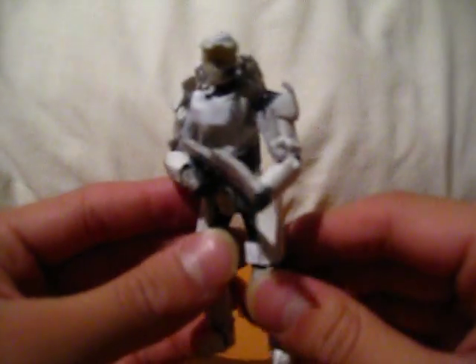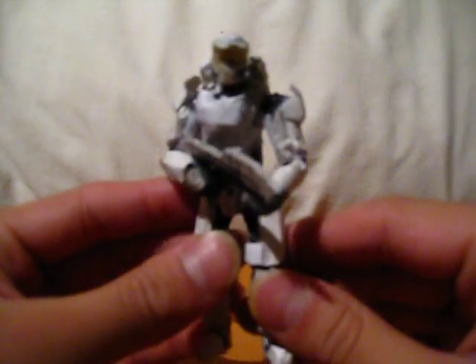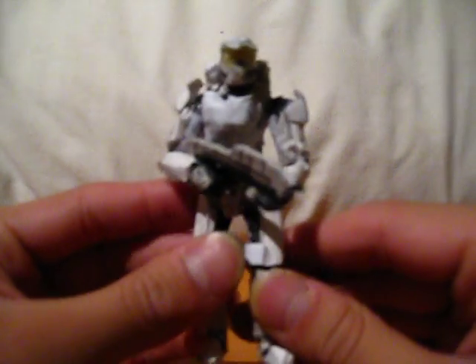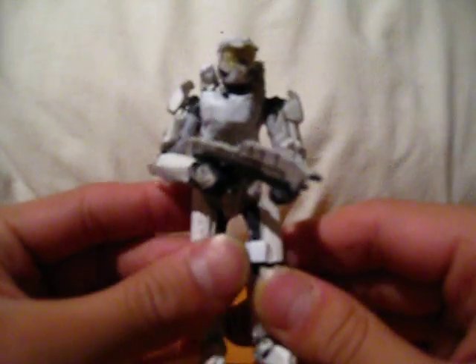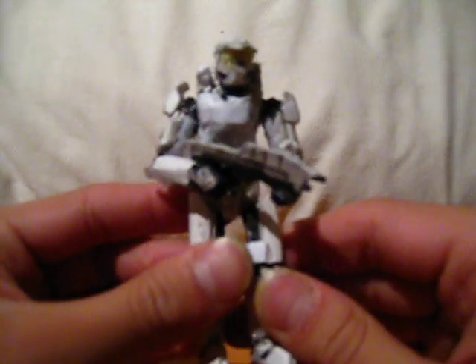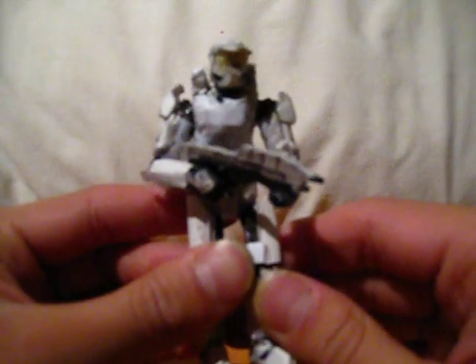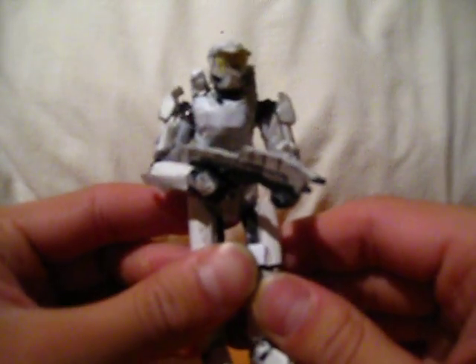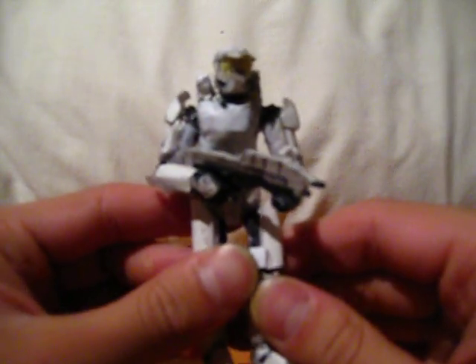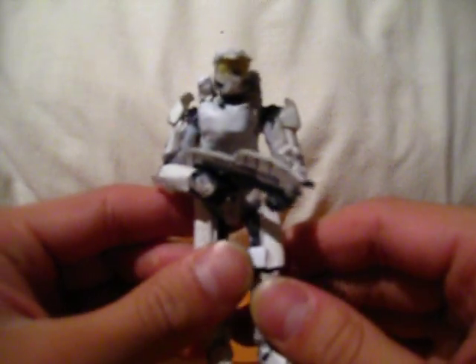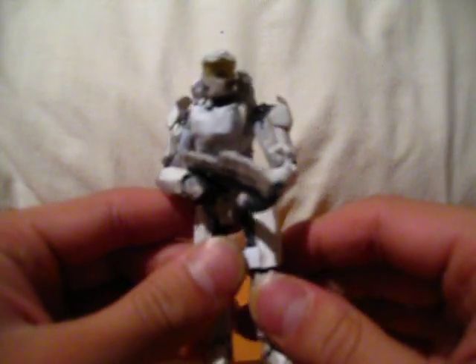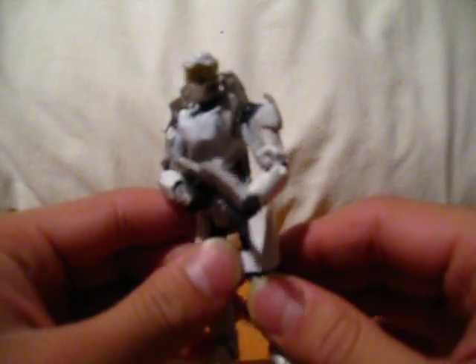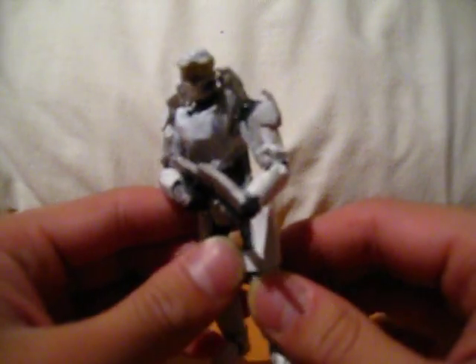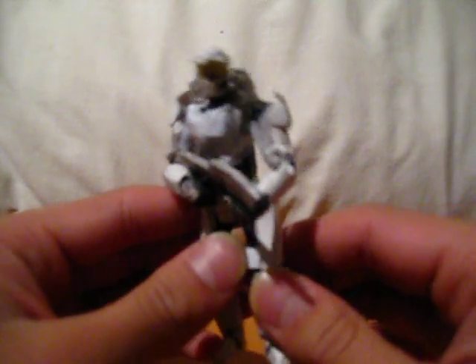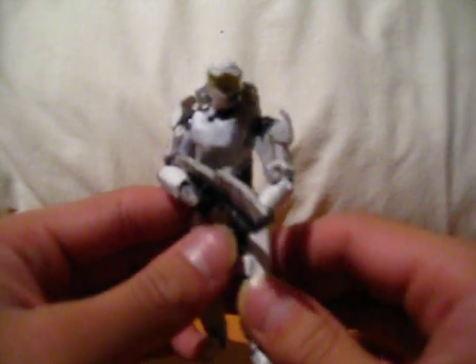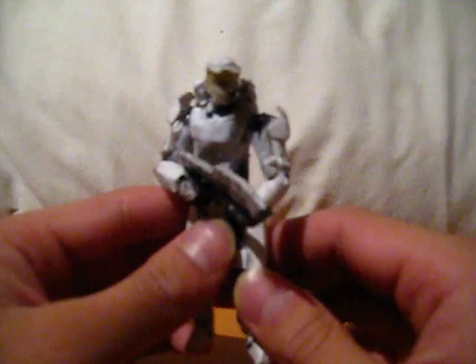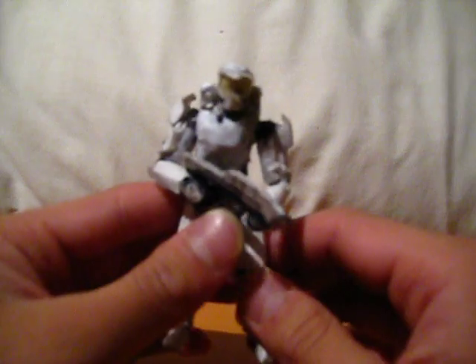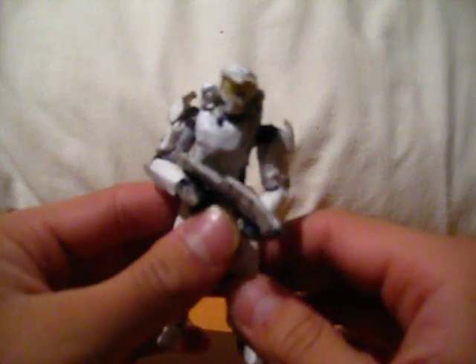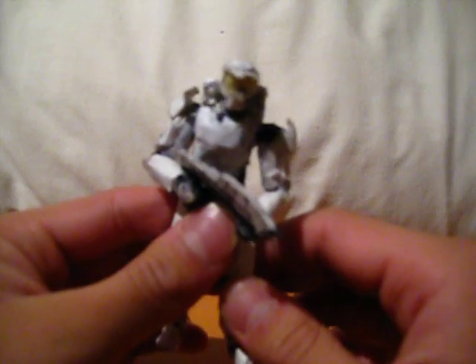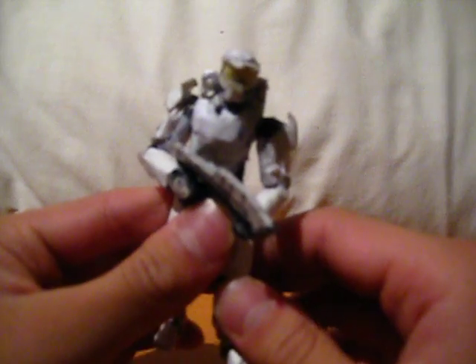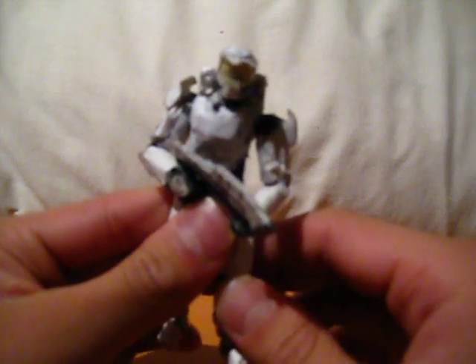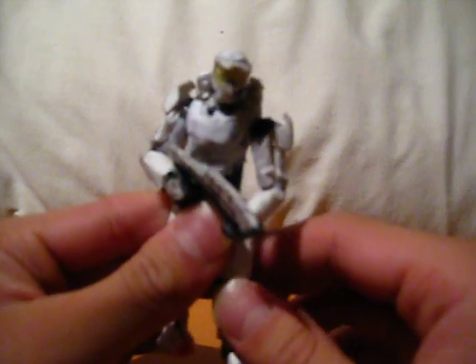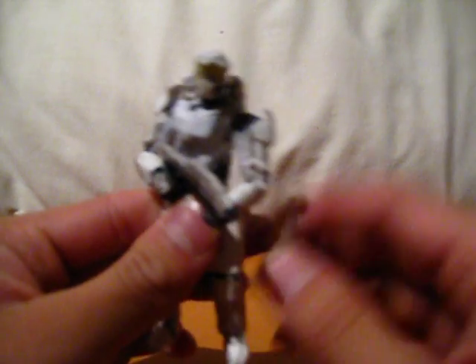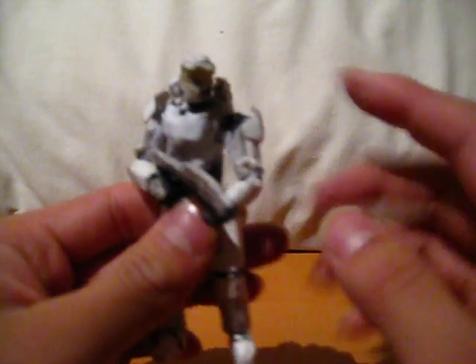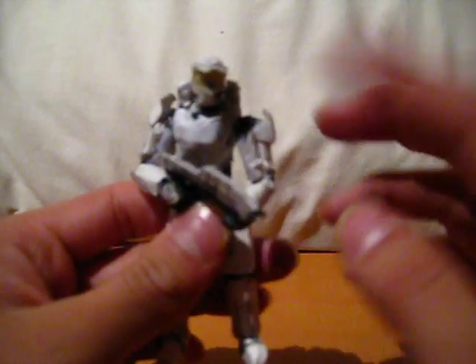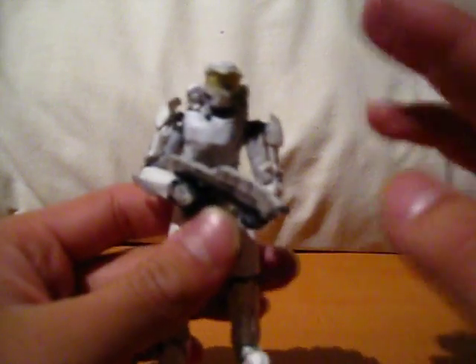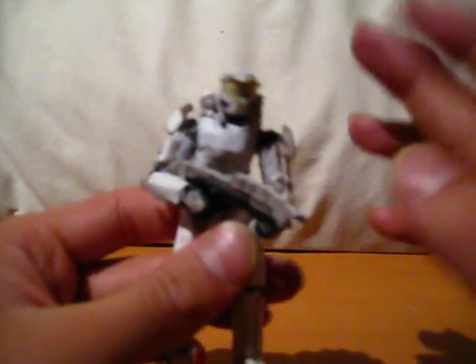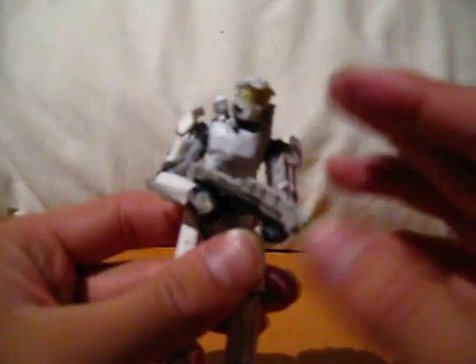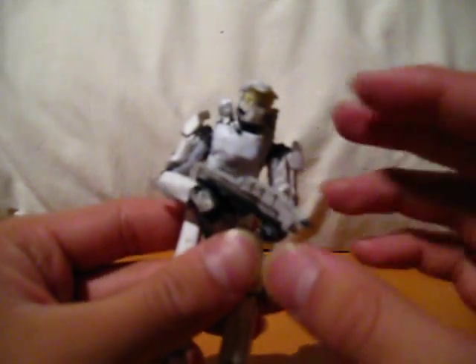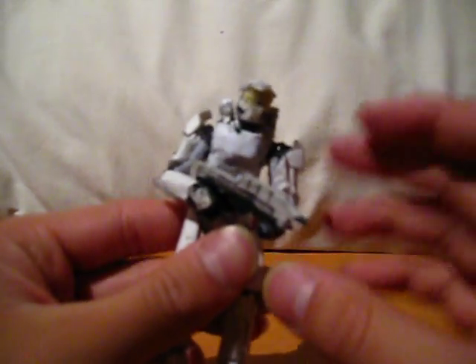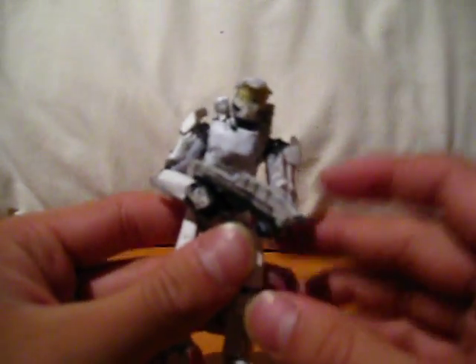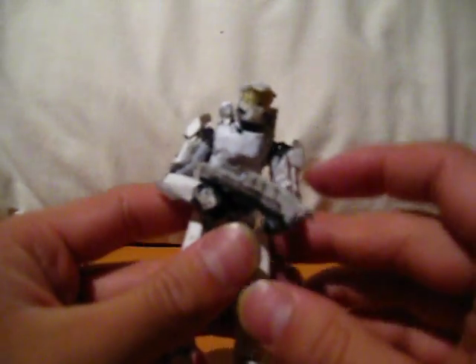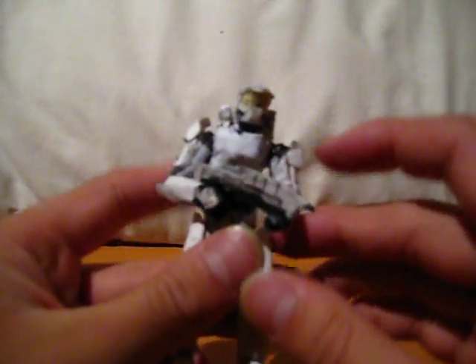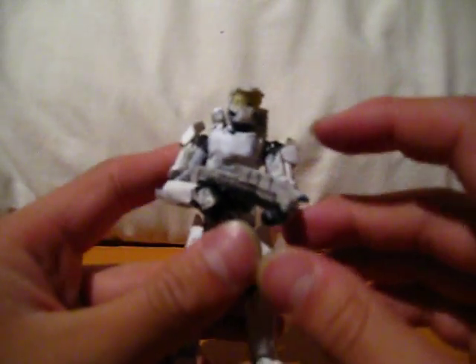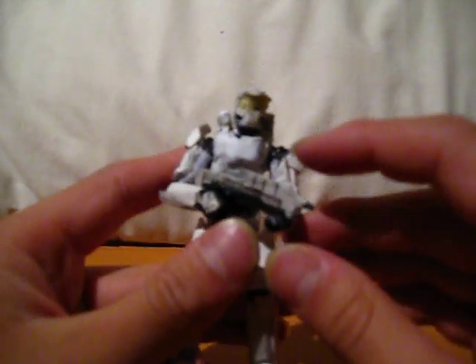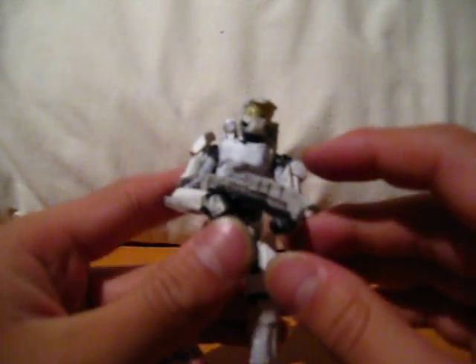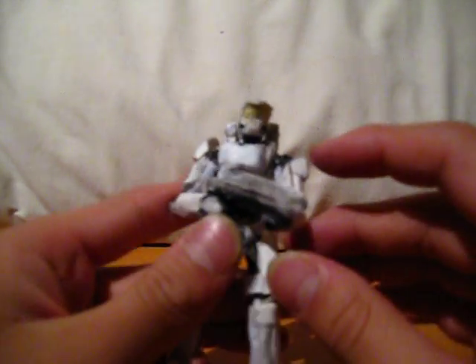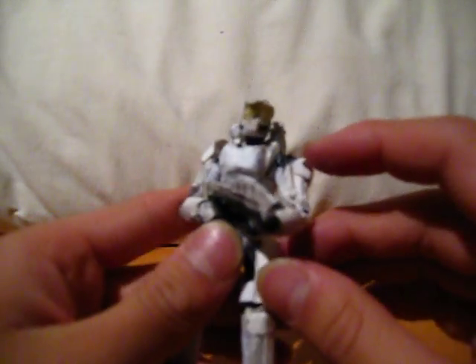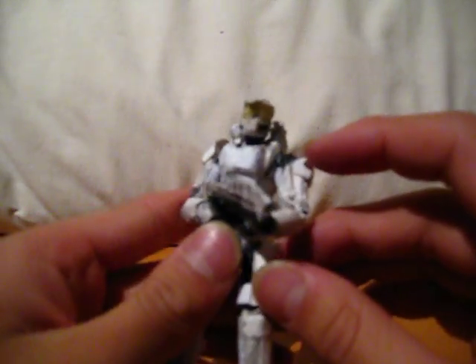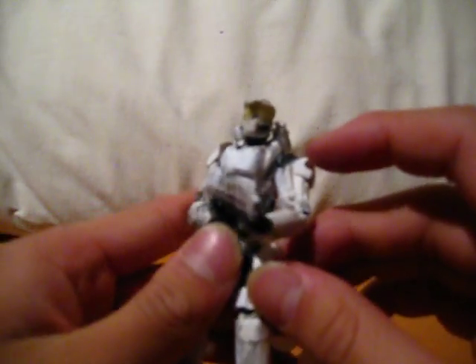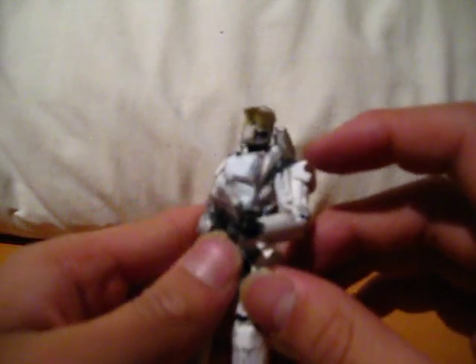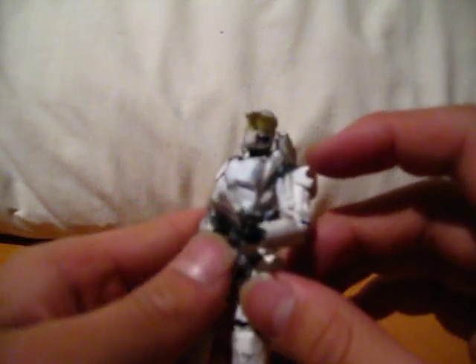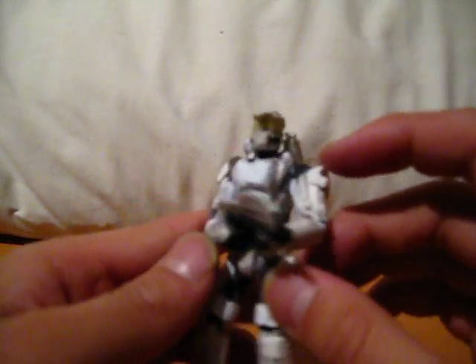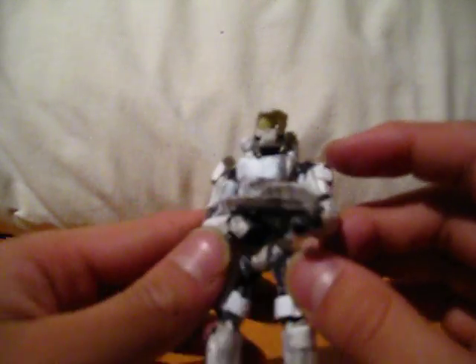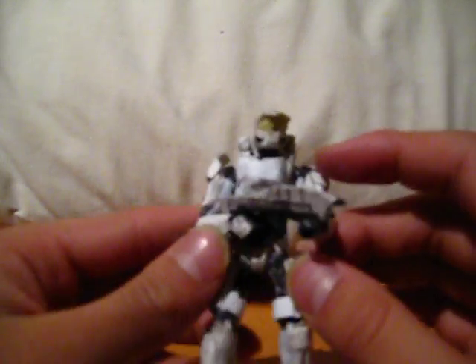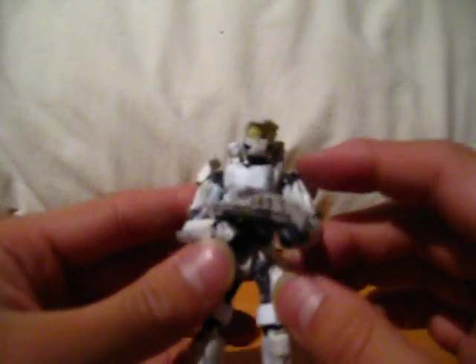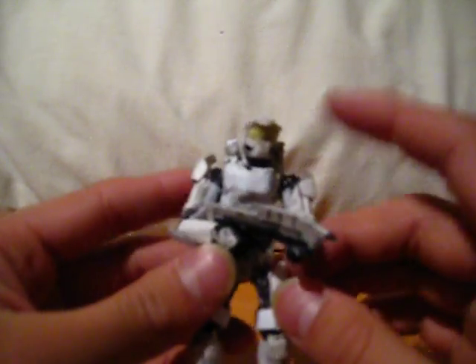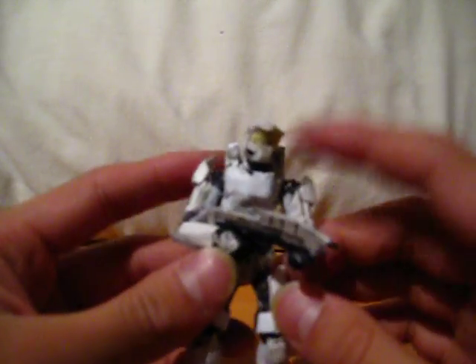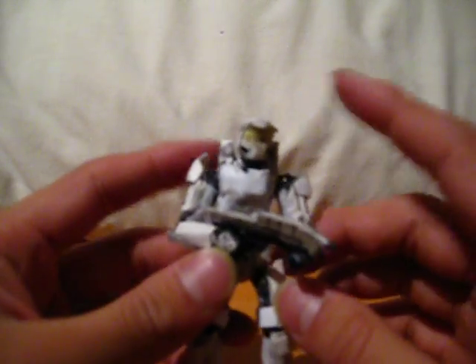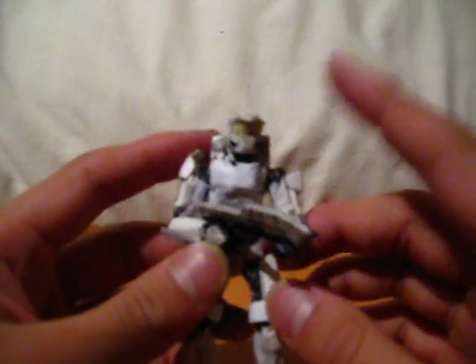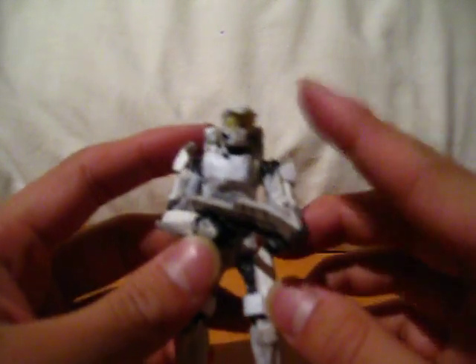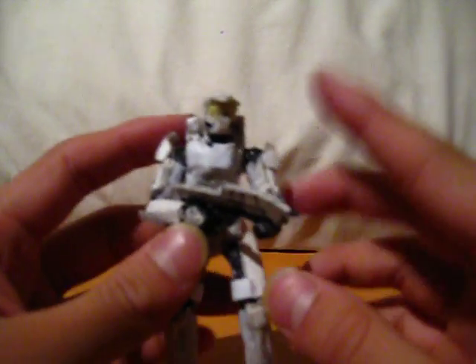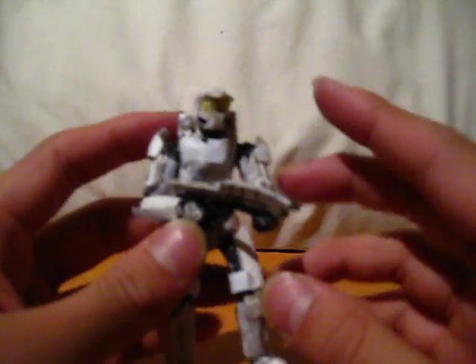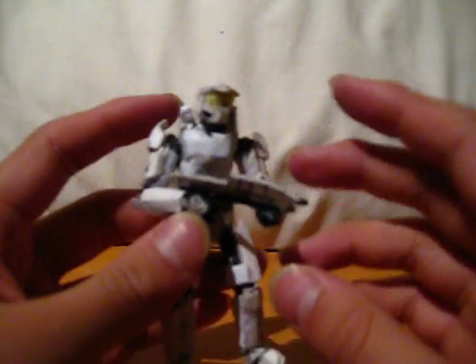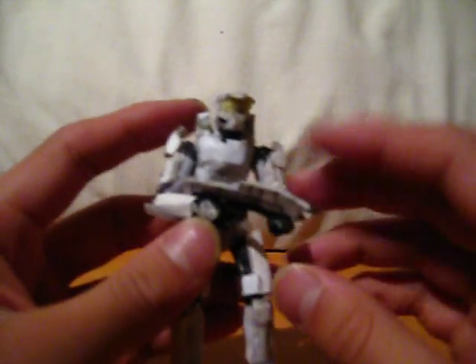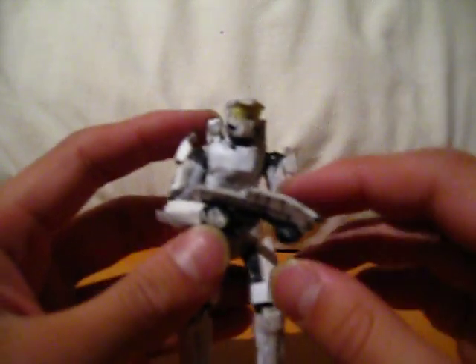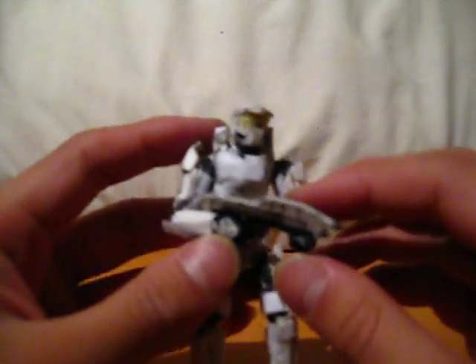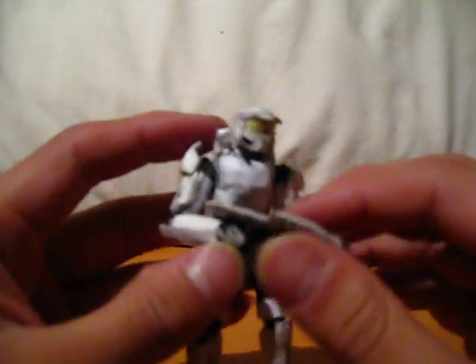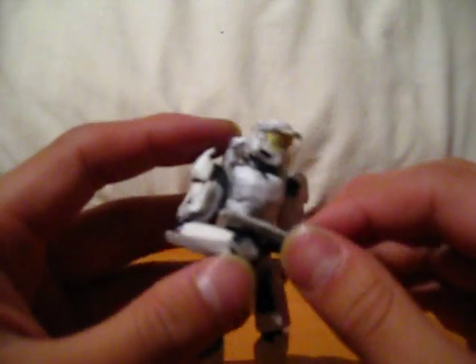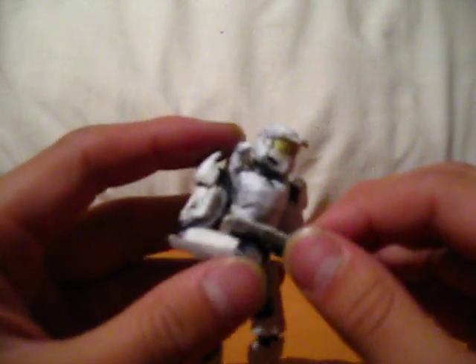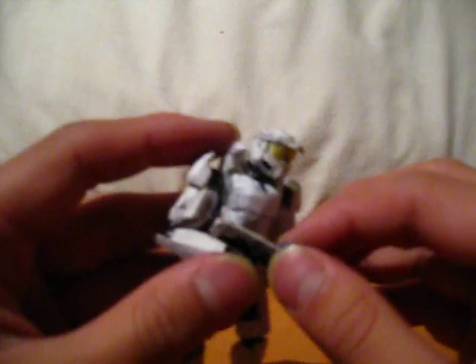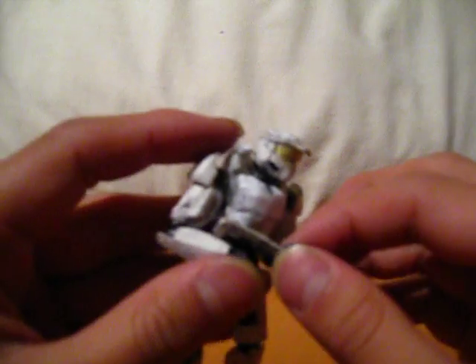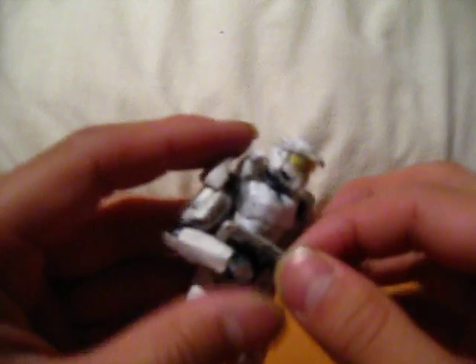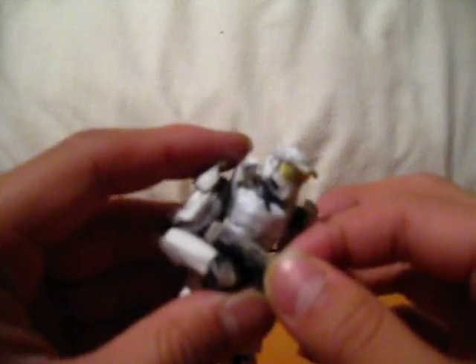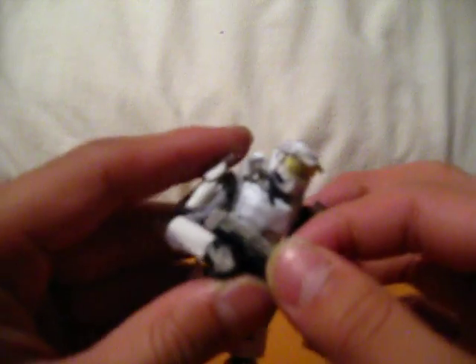So until I can find some green paint or green marker or something, there's just going to be a white Spartan.